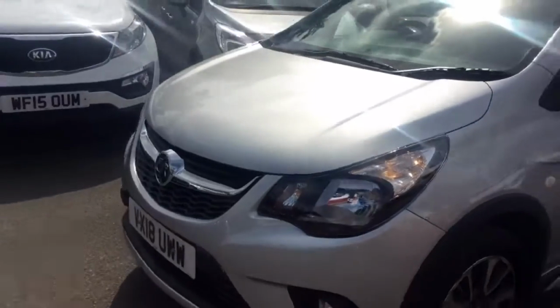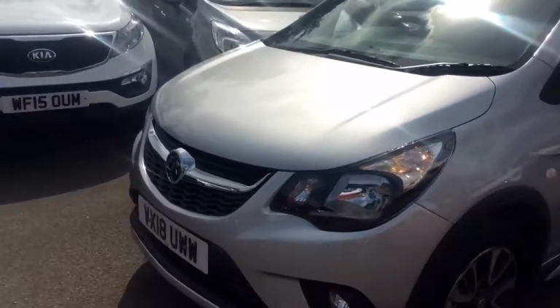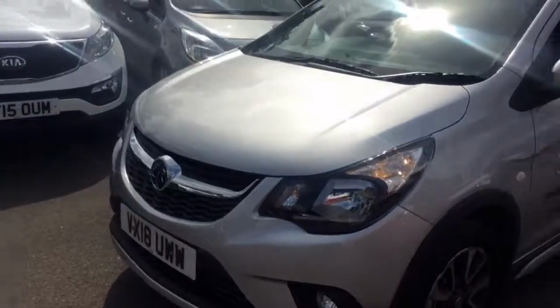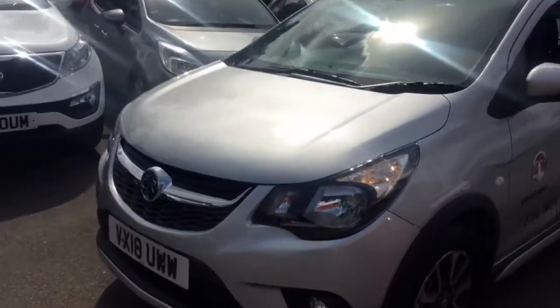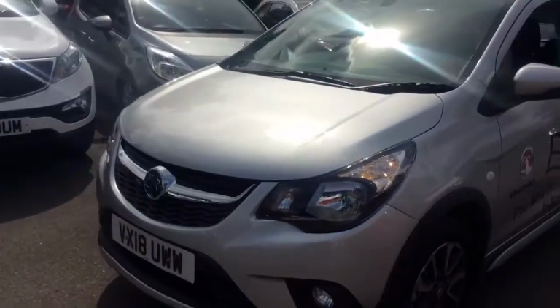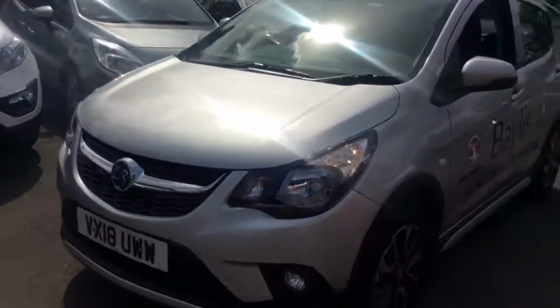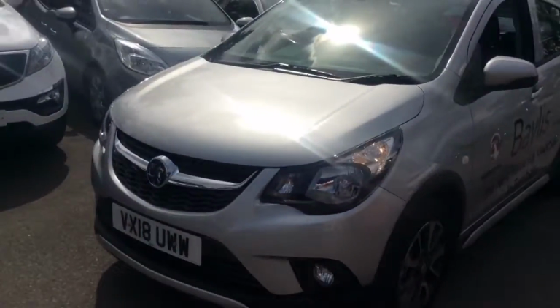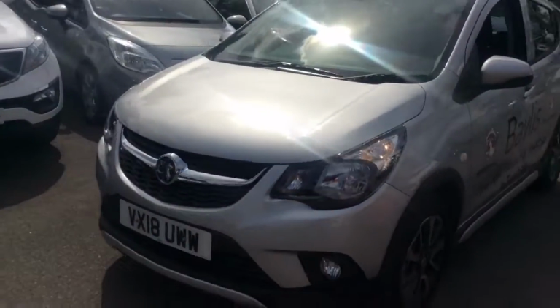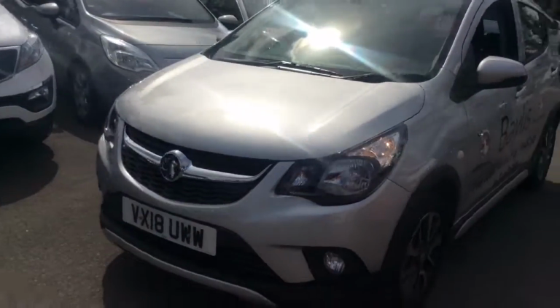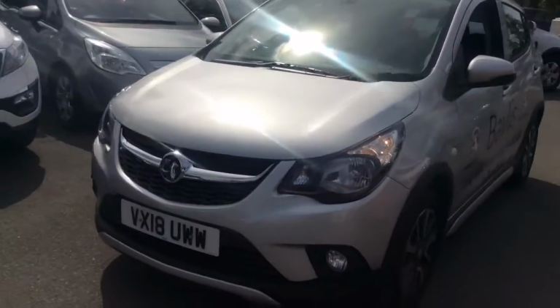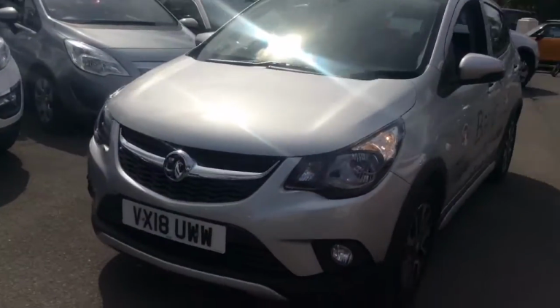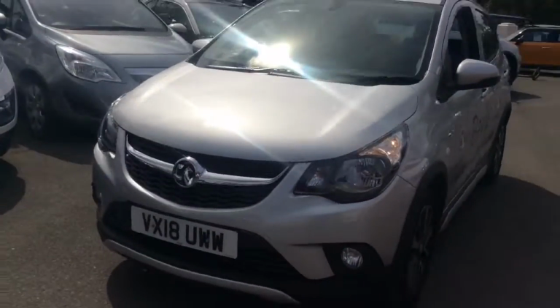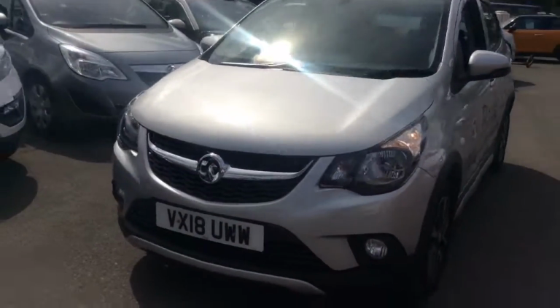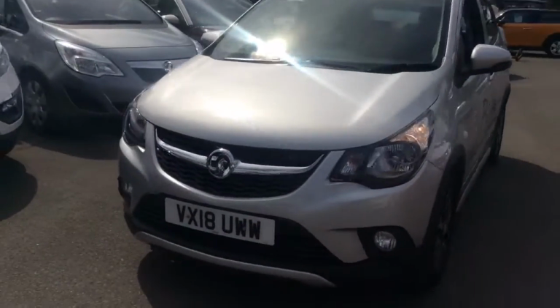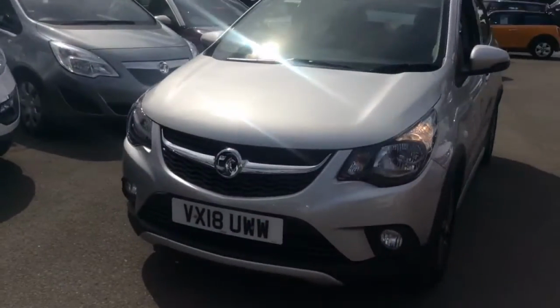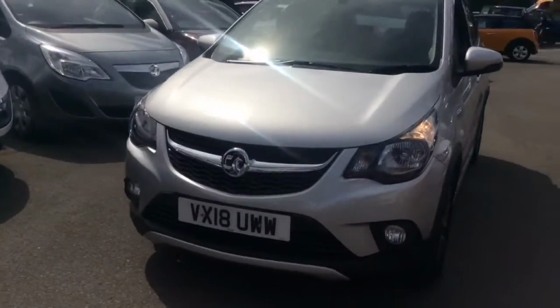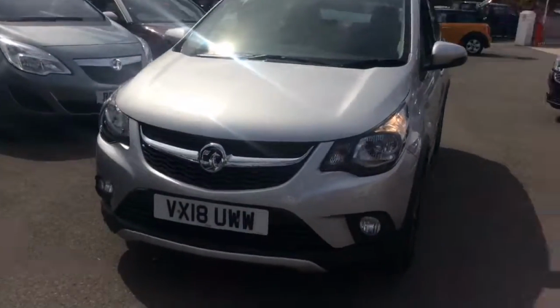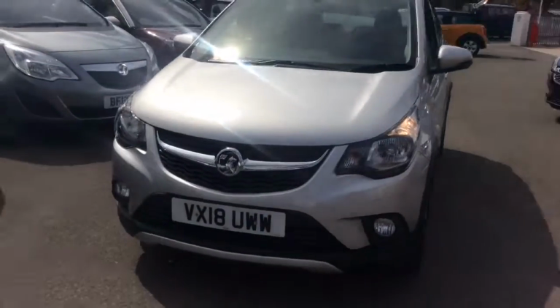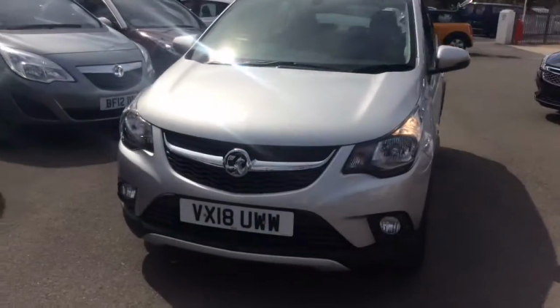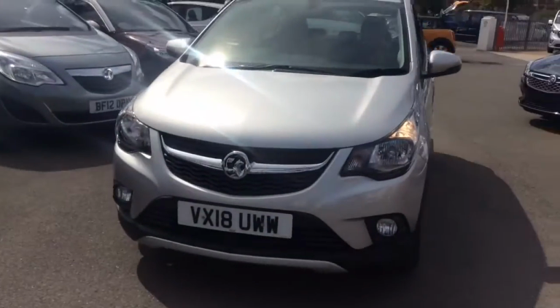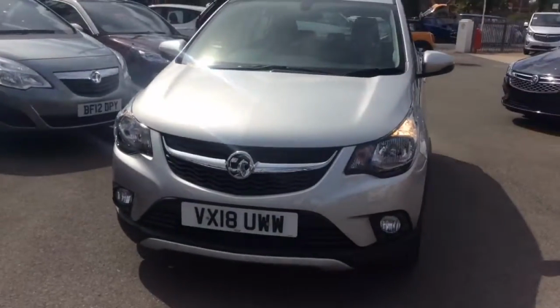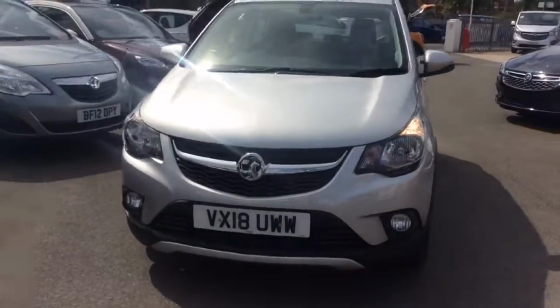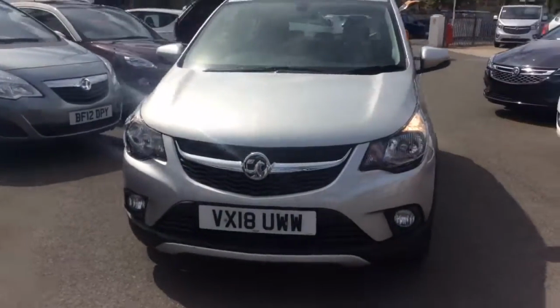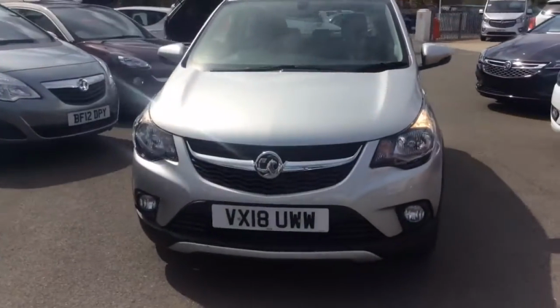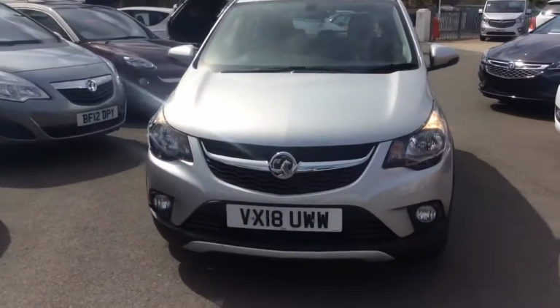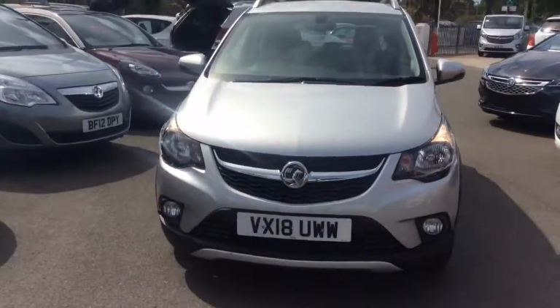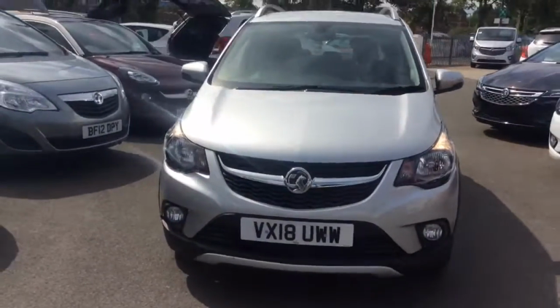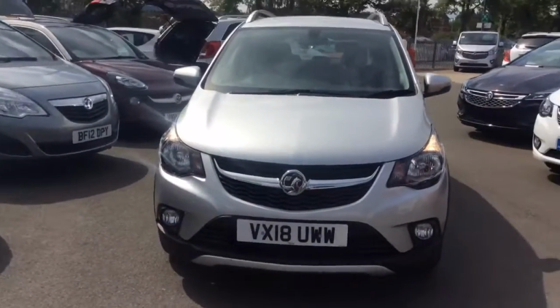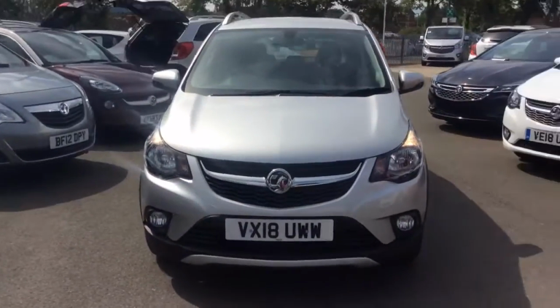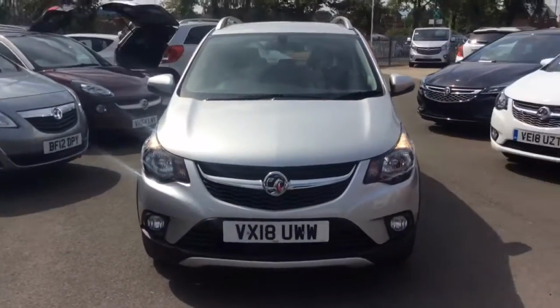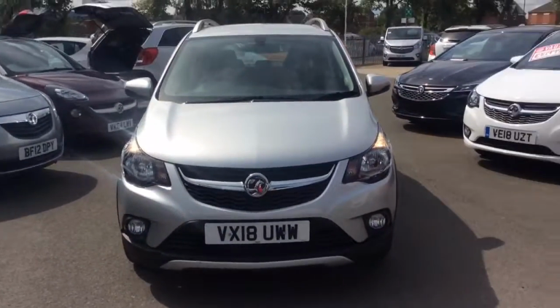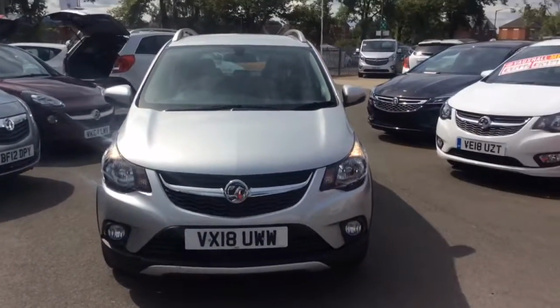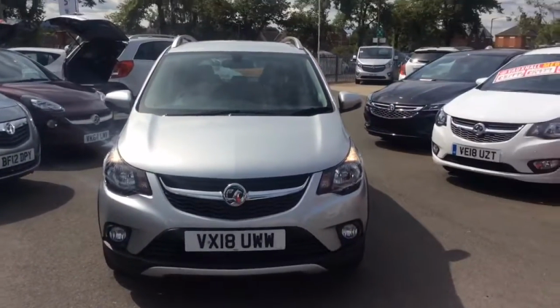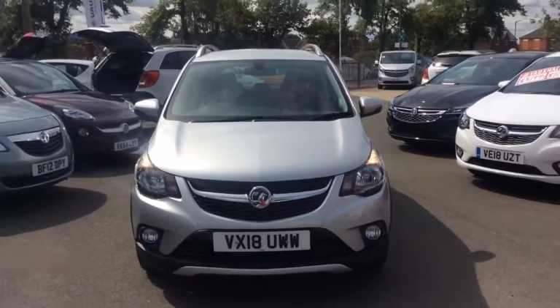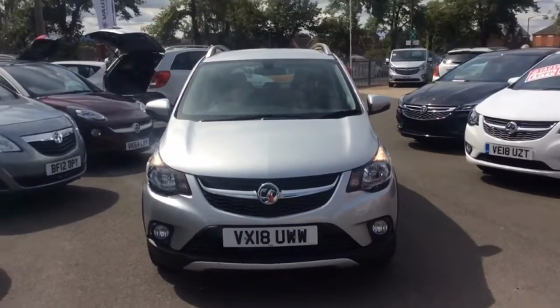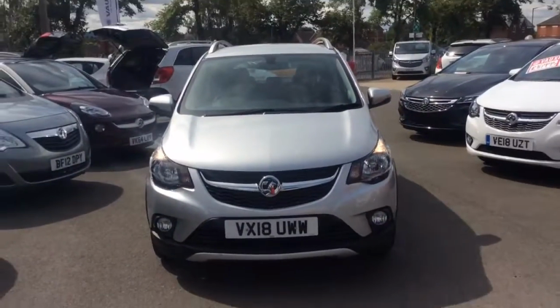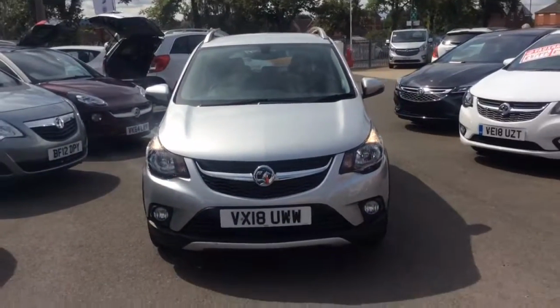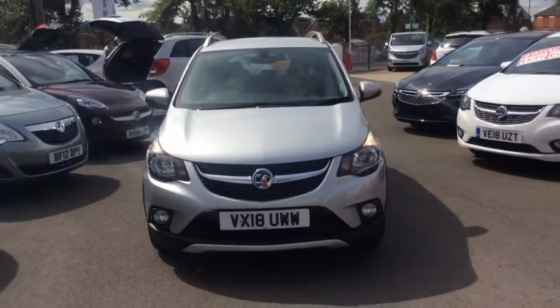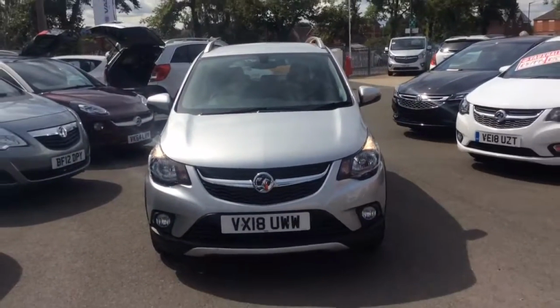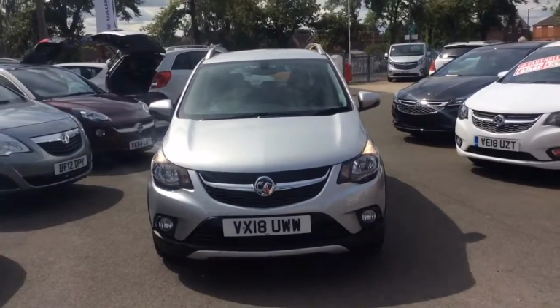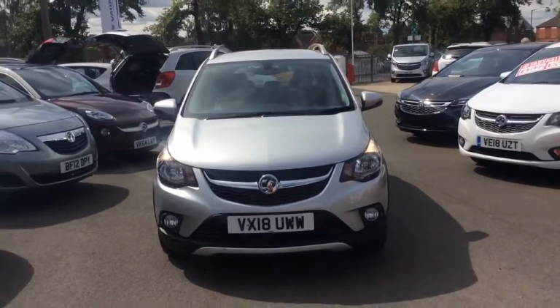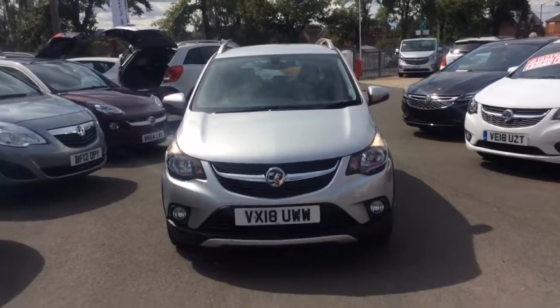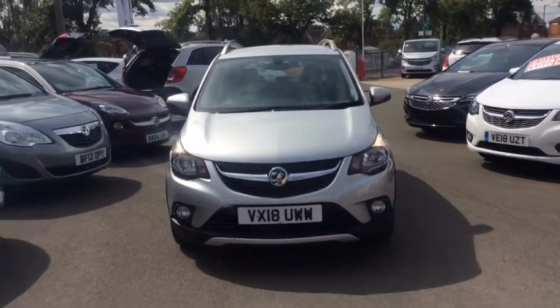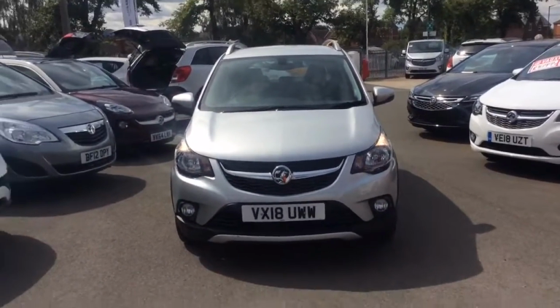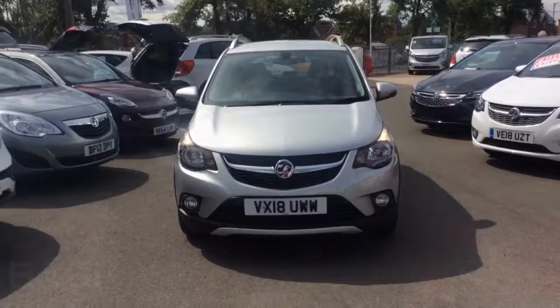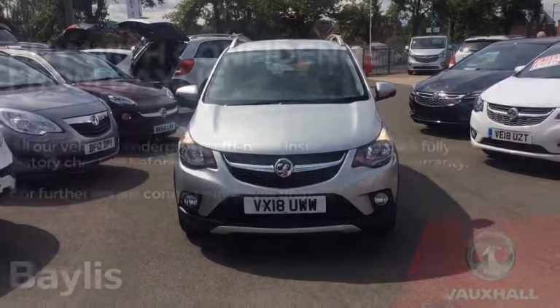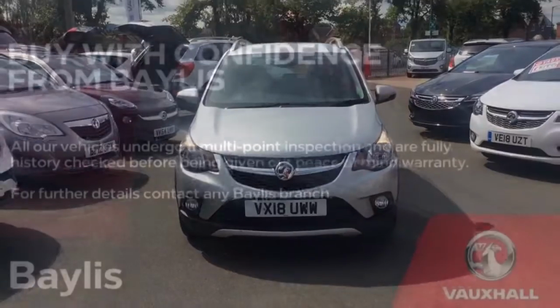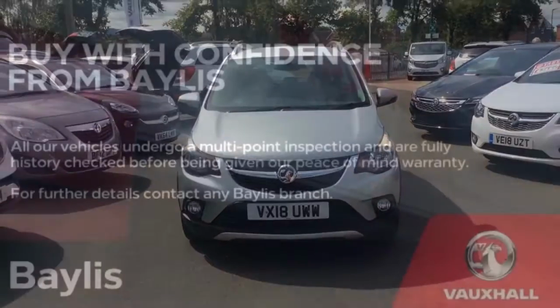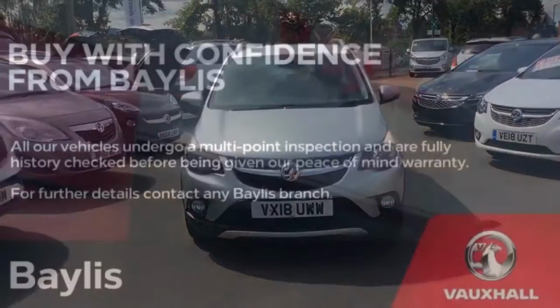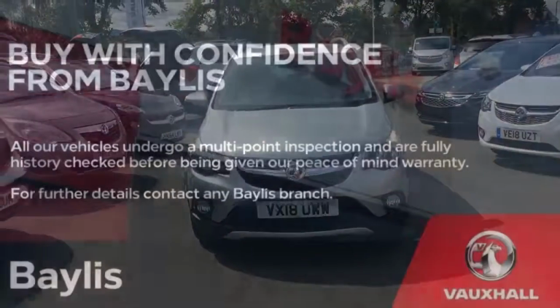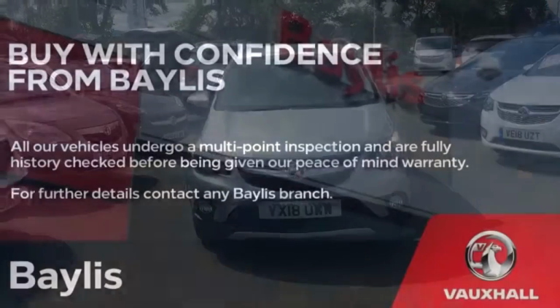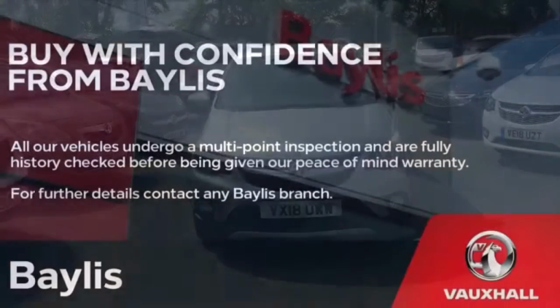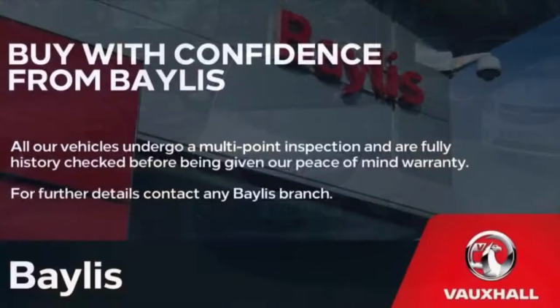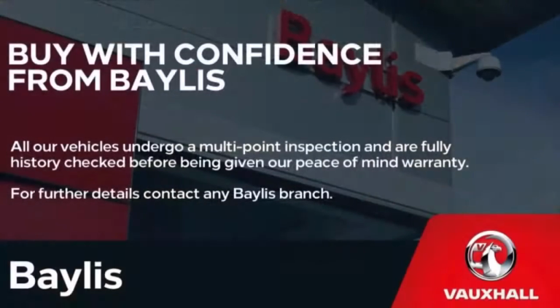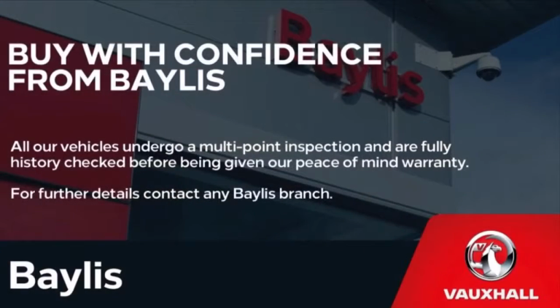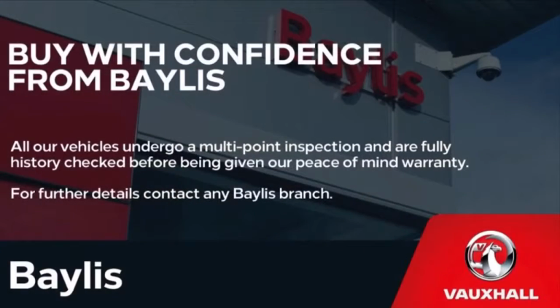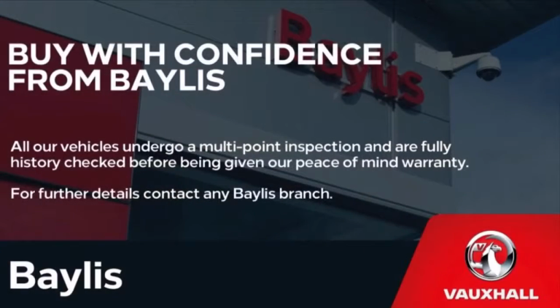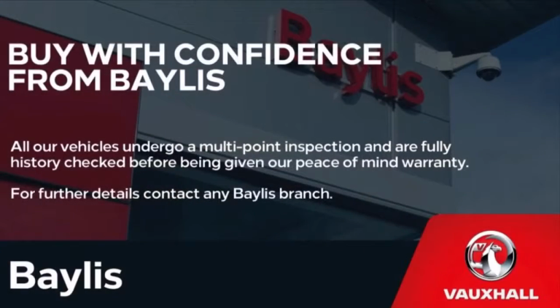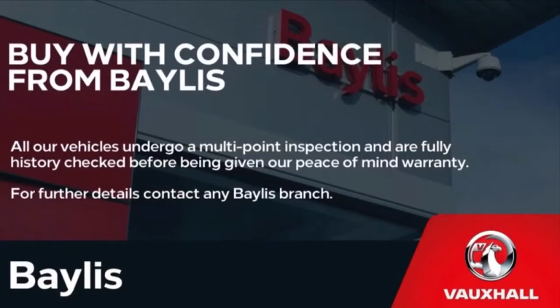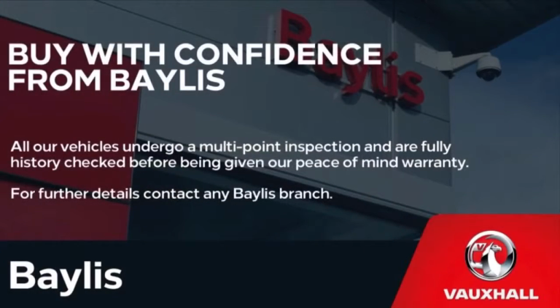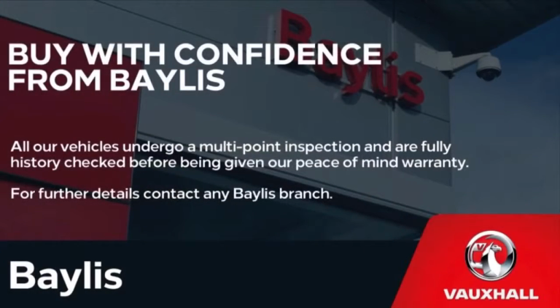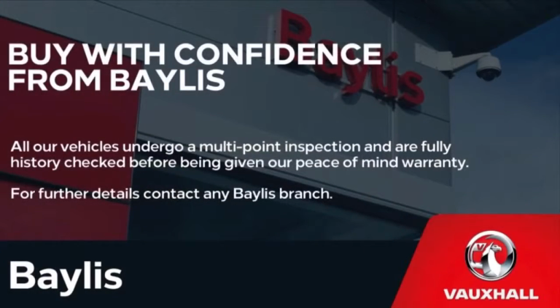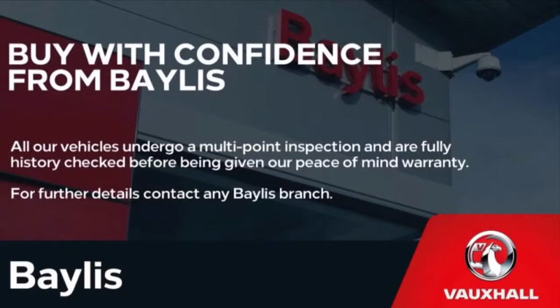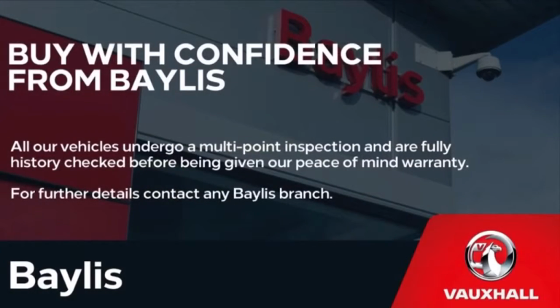If you would like any further information regarding this Viva Rocks, please don't hesitate to call us on 01386 768 400. Many thanks.